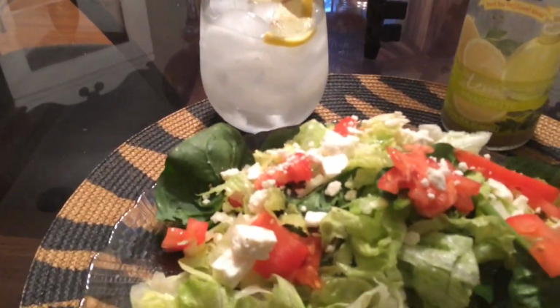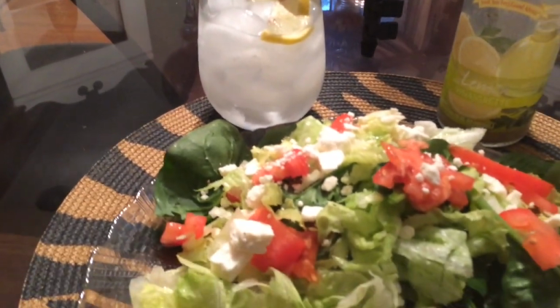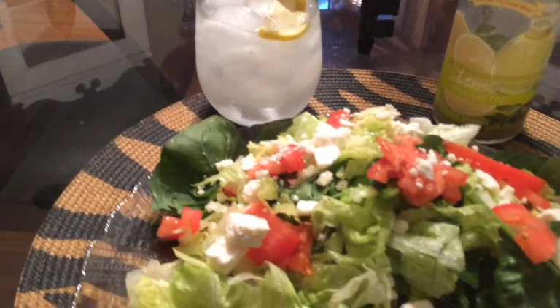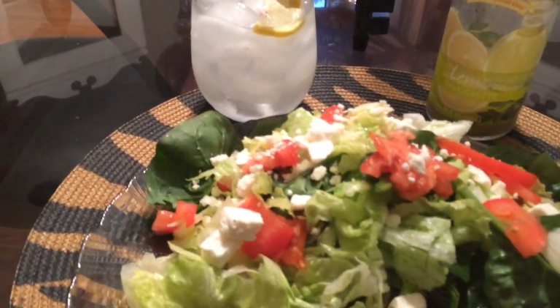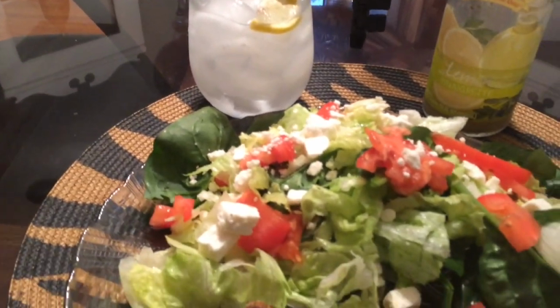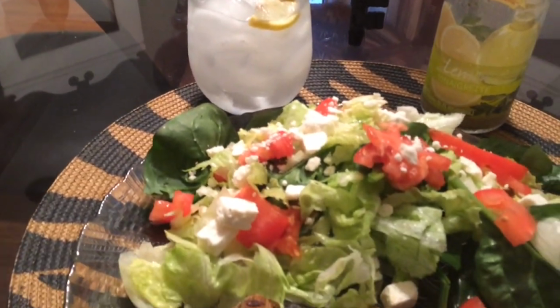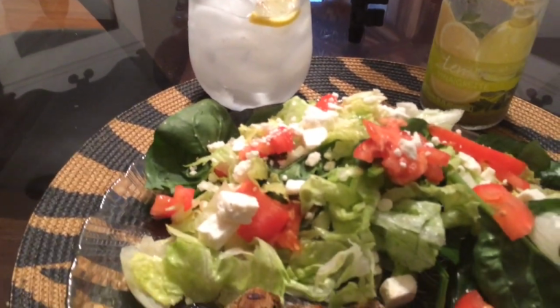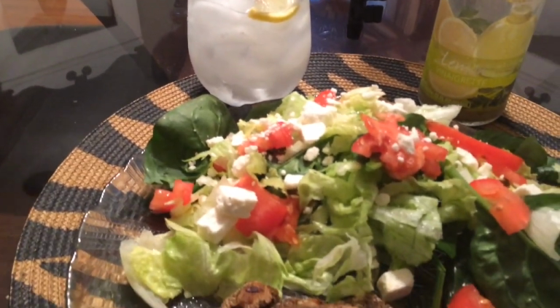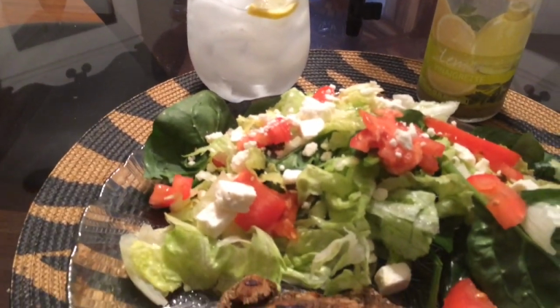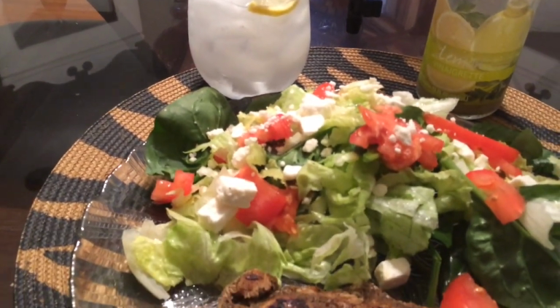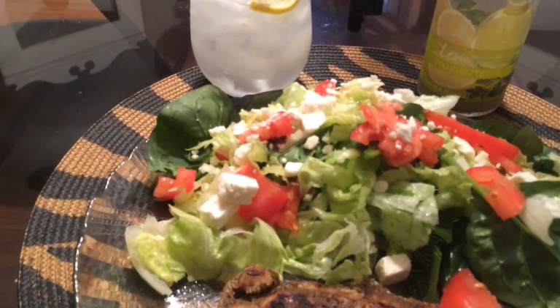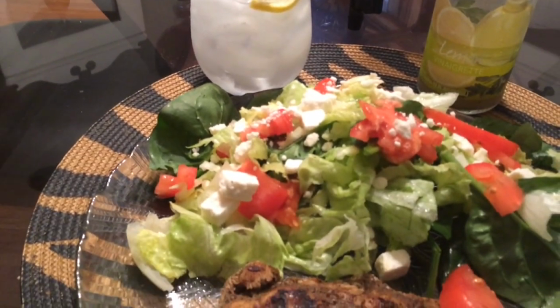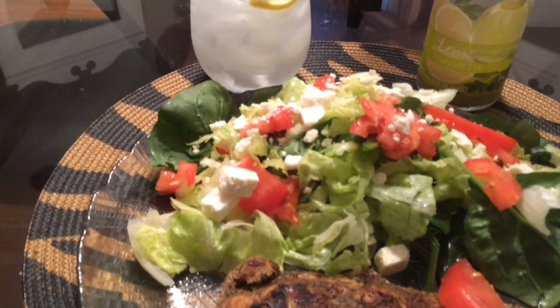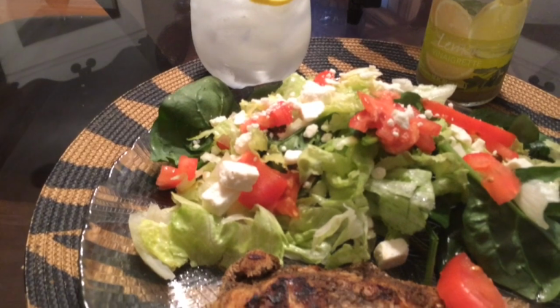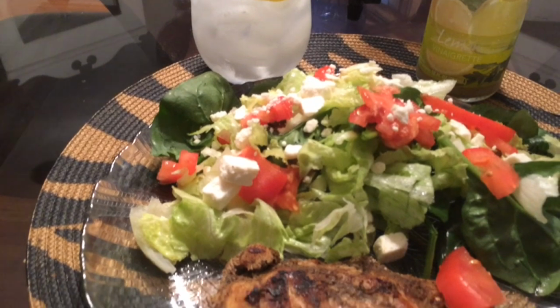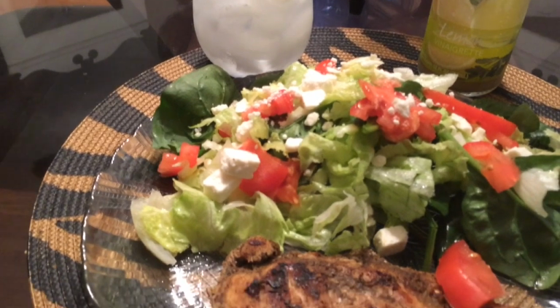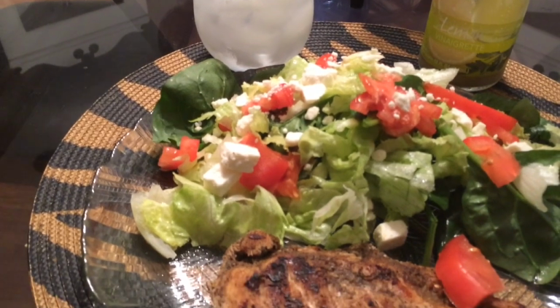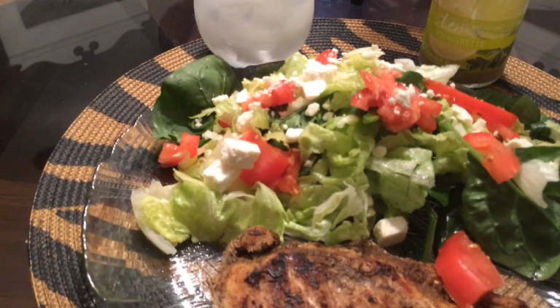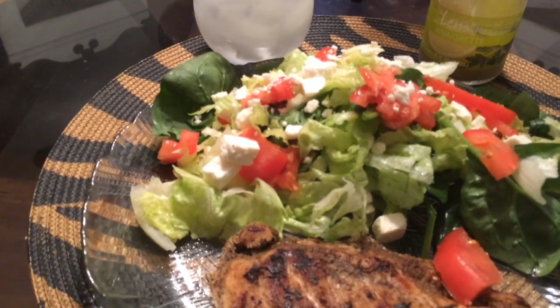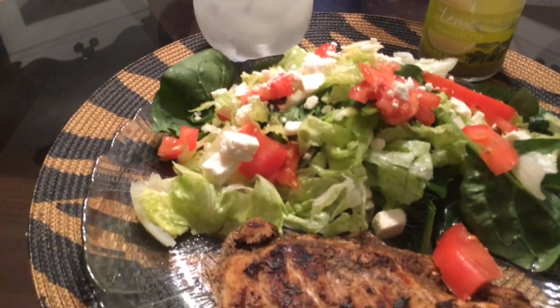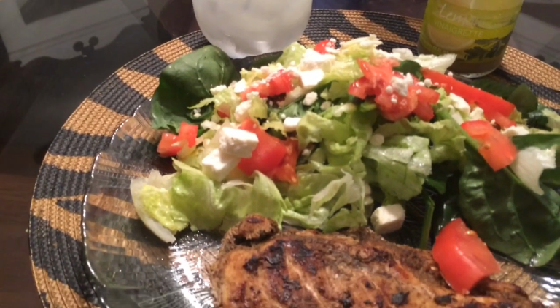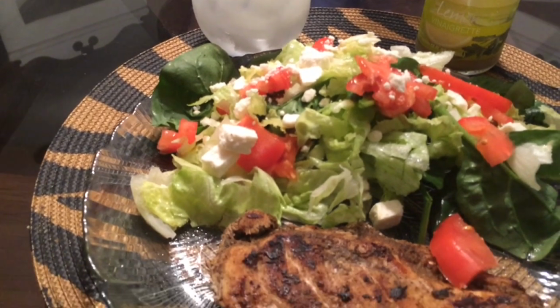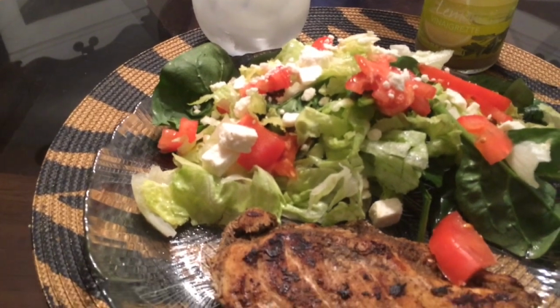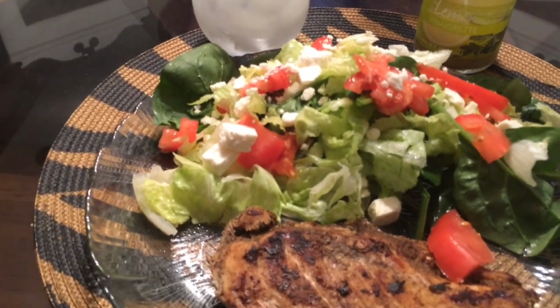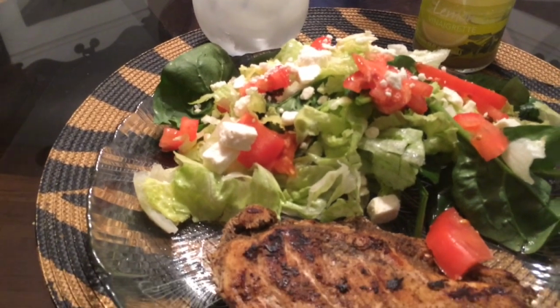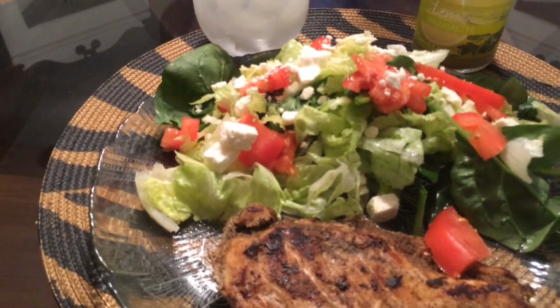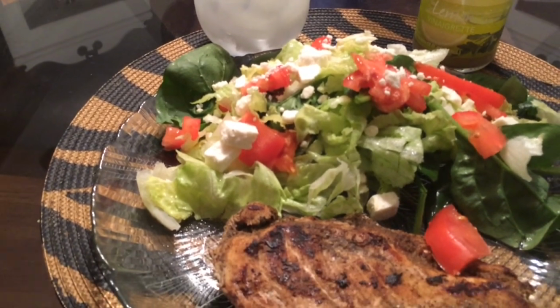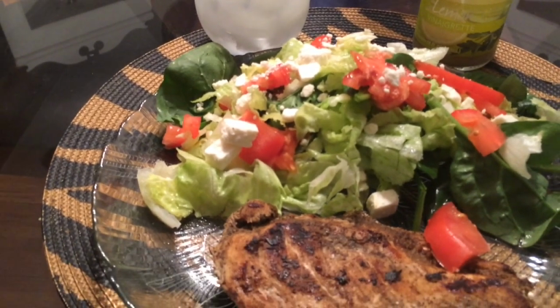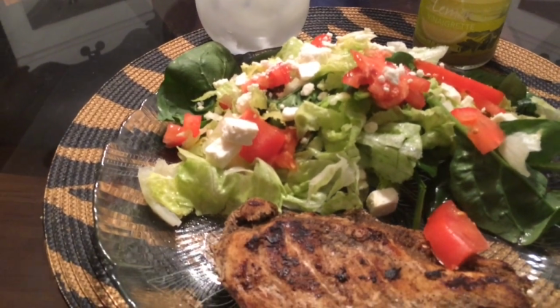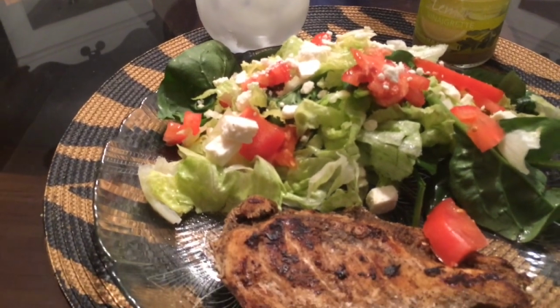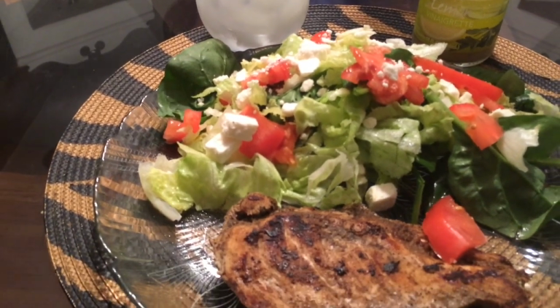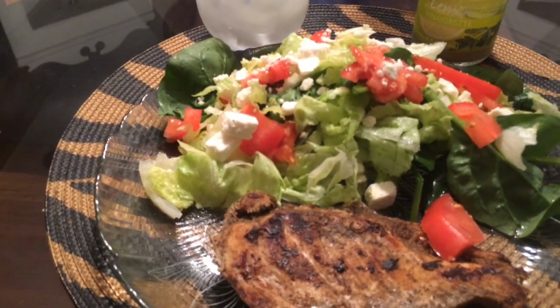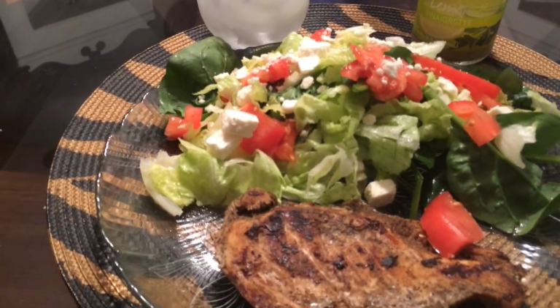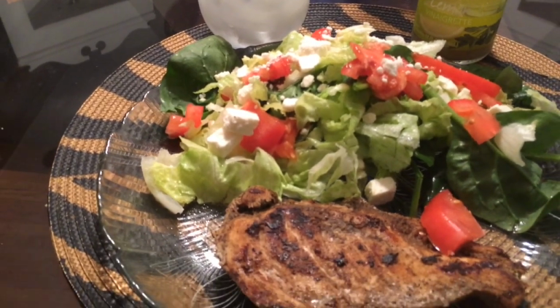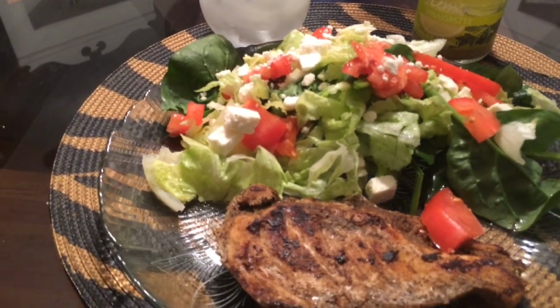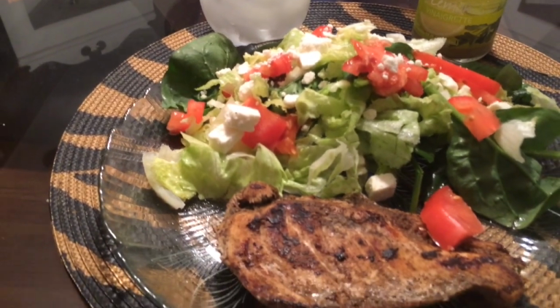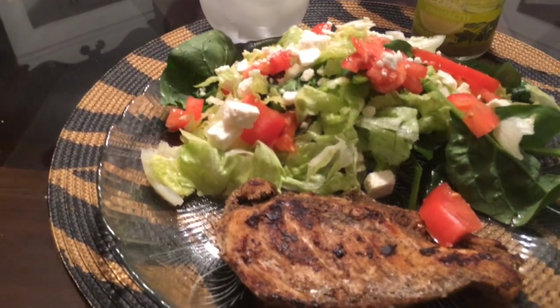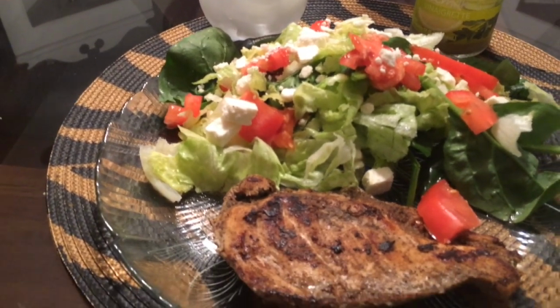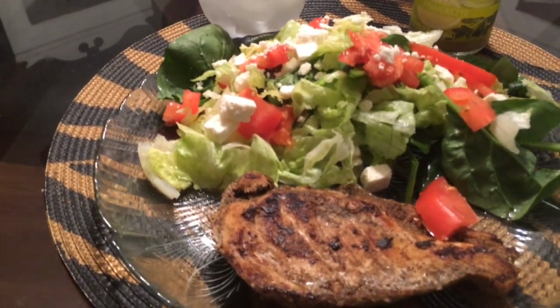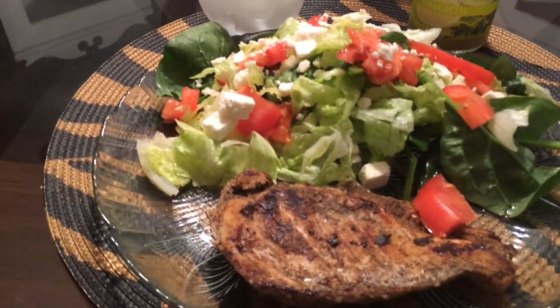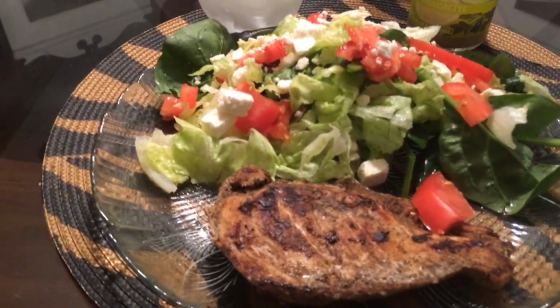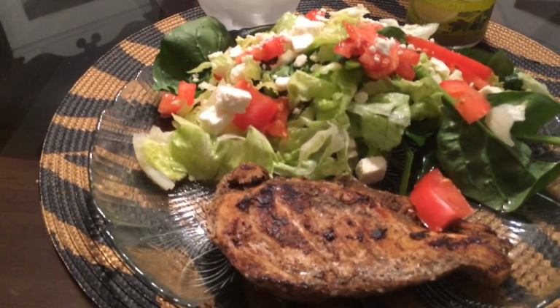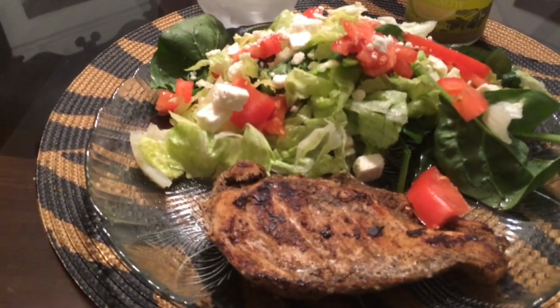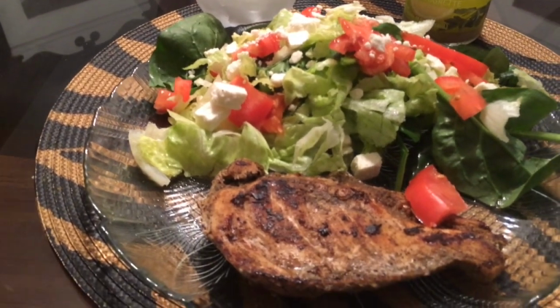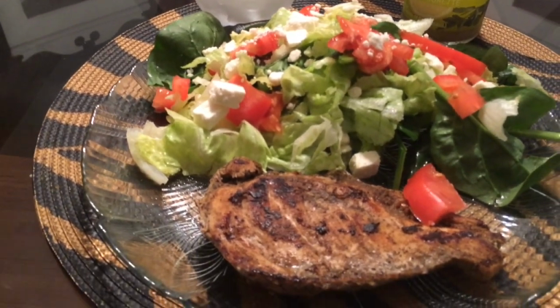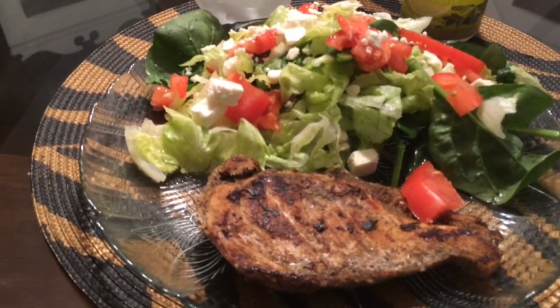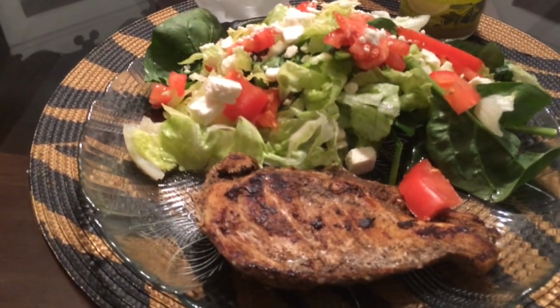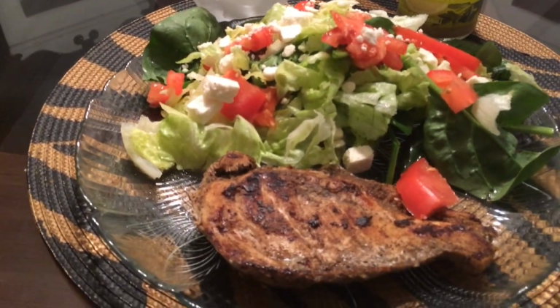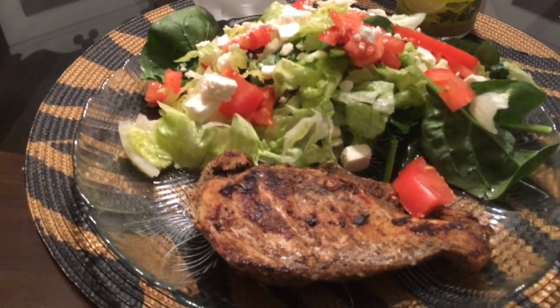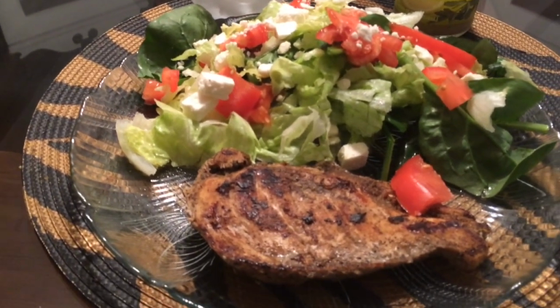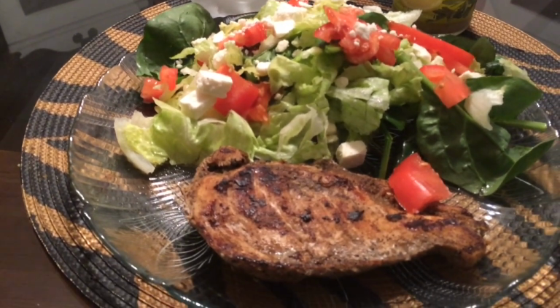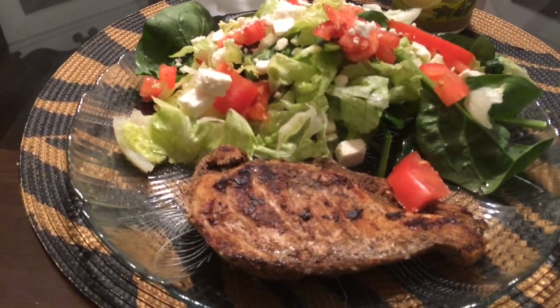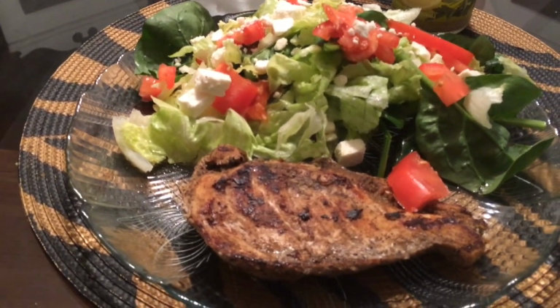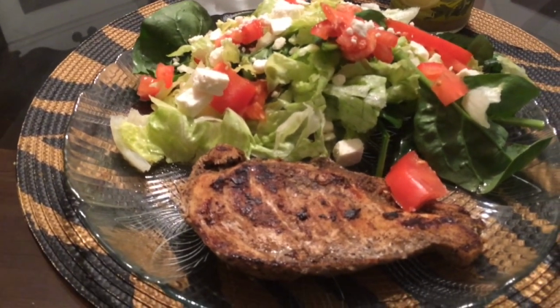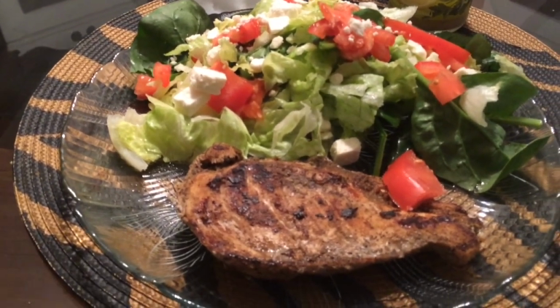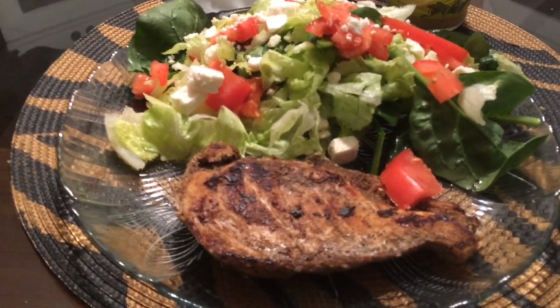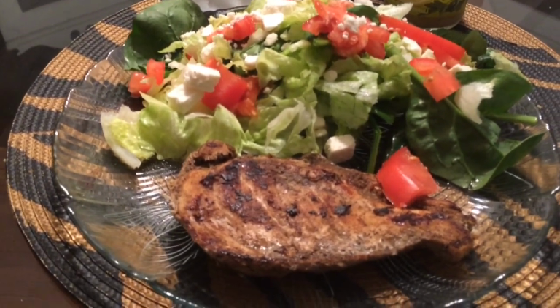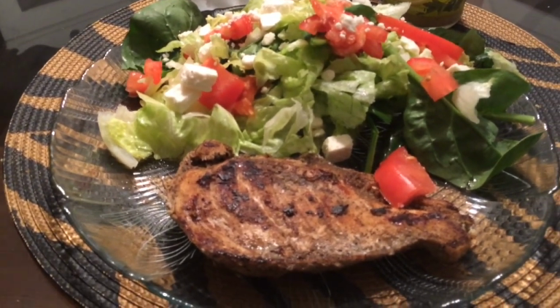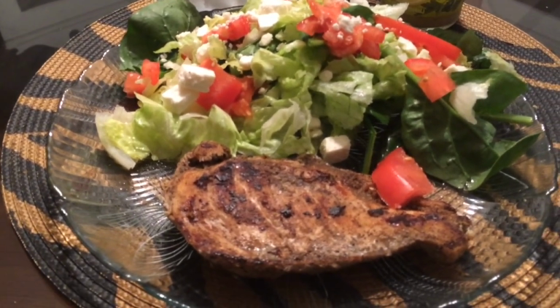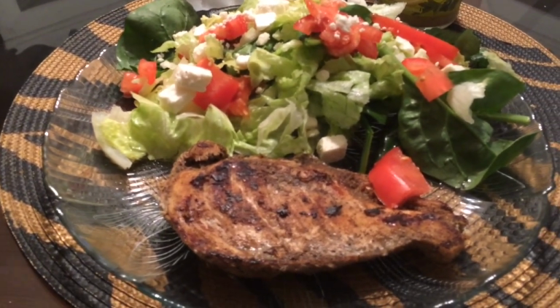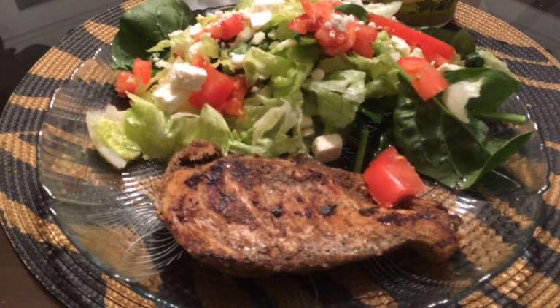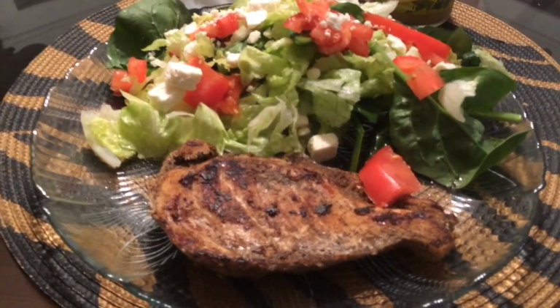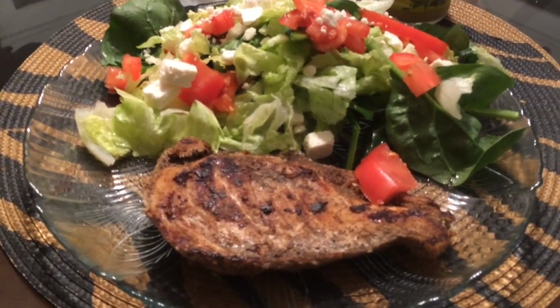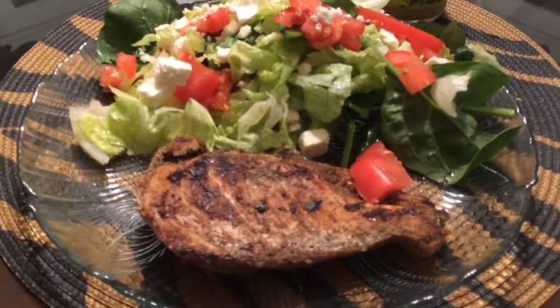Thanks for watching ladies! If you want to see more cooking videos, be sure to thumbs up this video and share it with your friends. Stay fabulous! Thanks for watching!